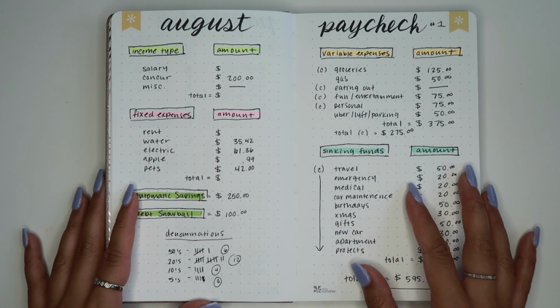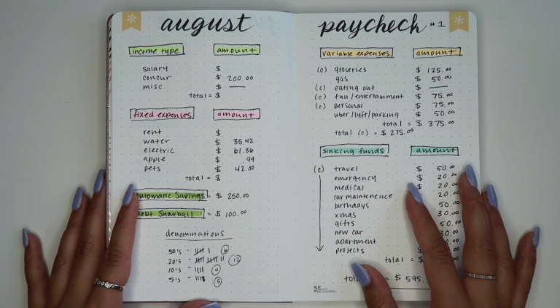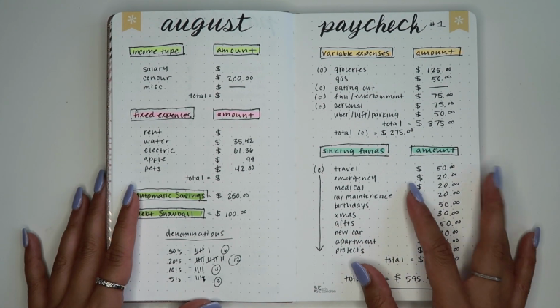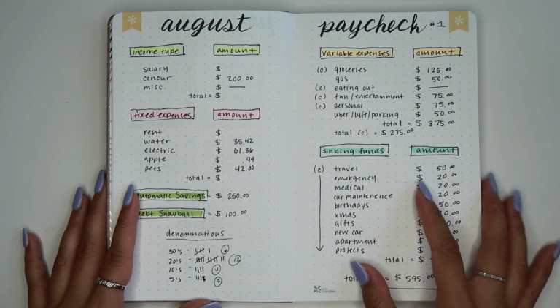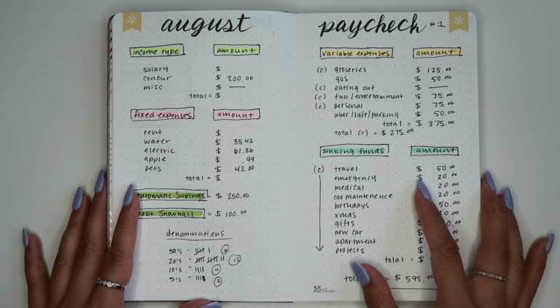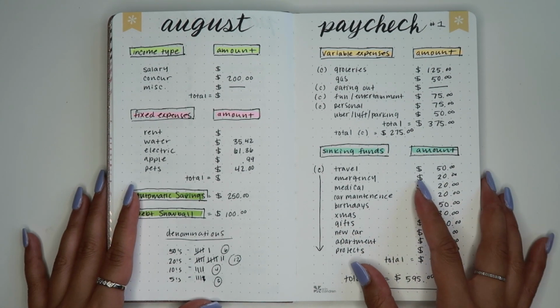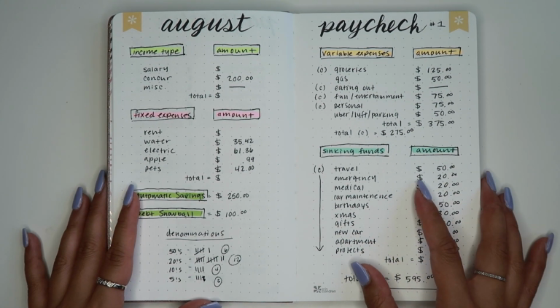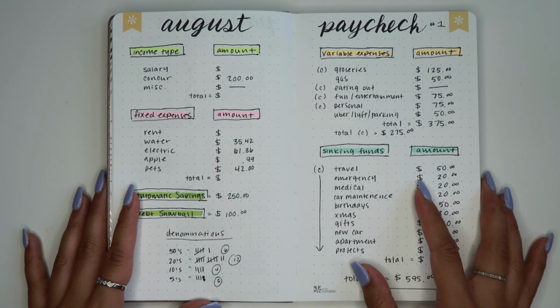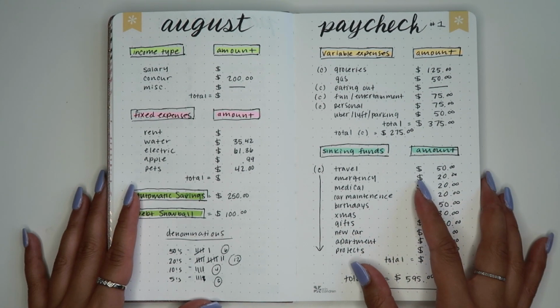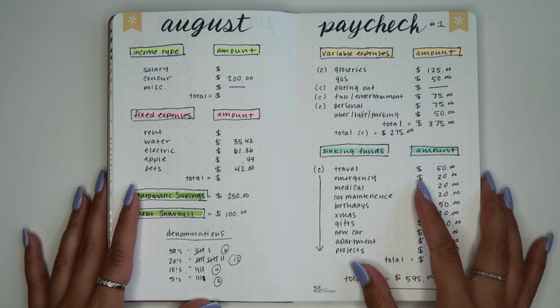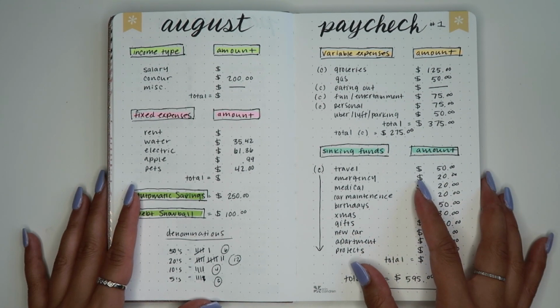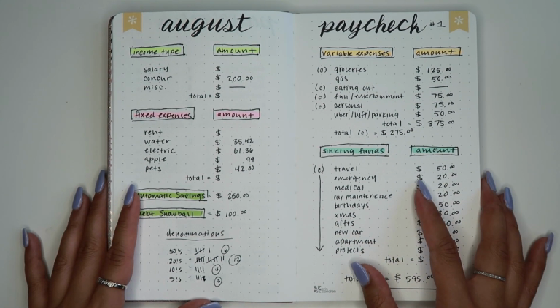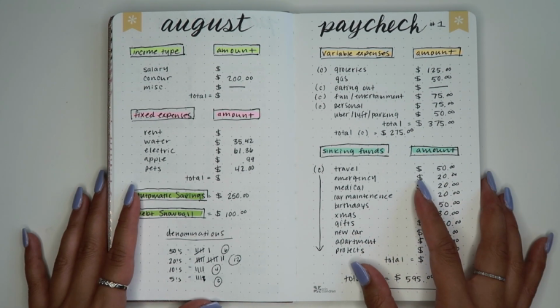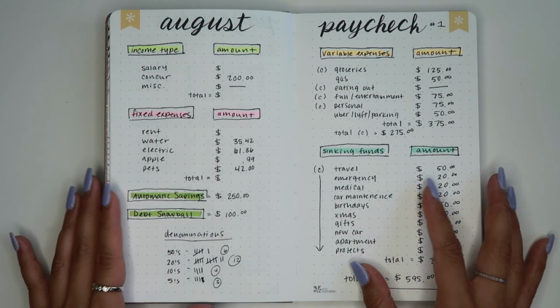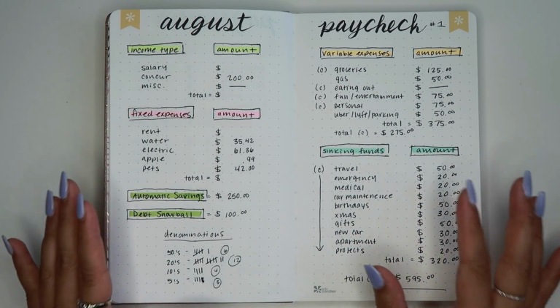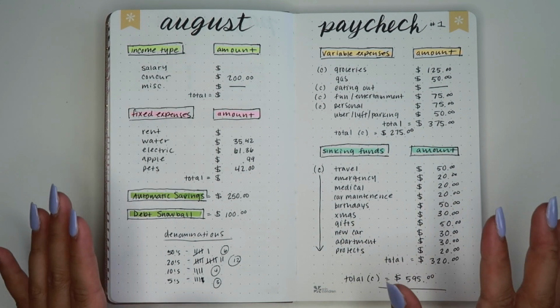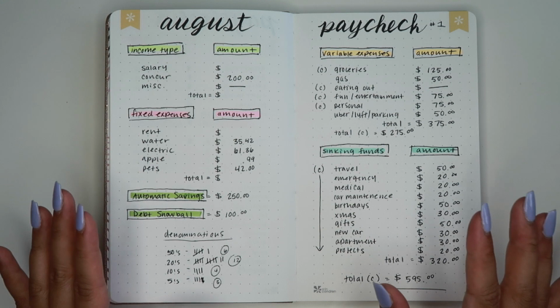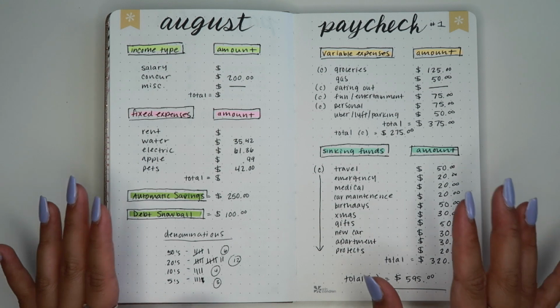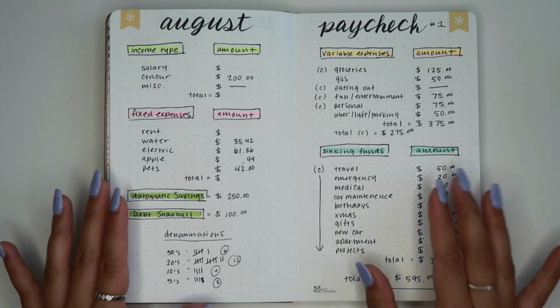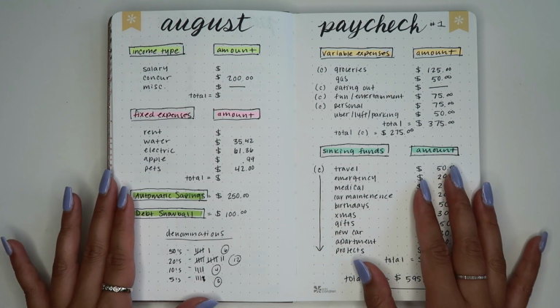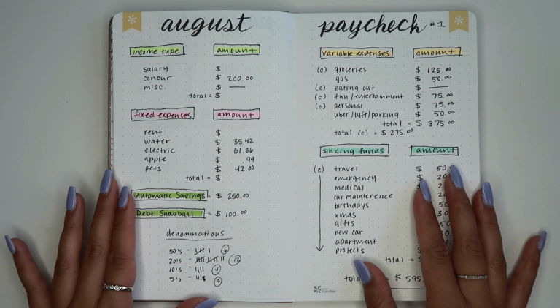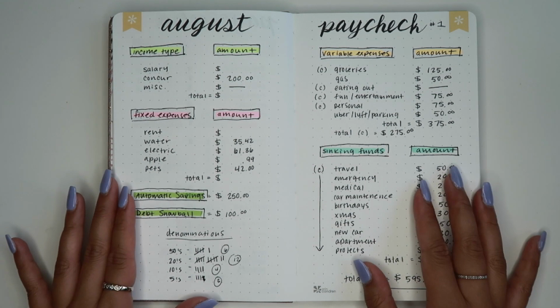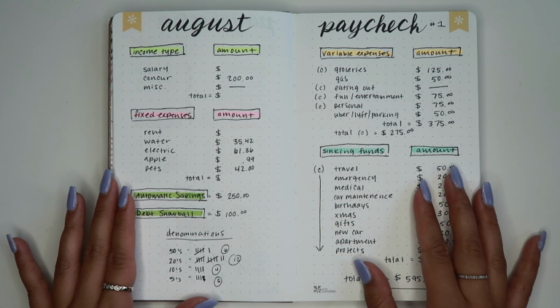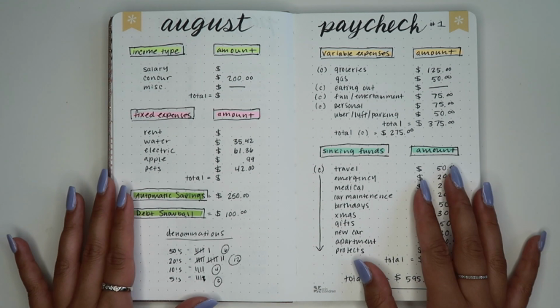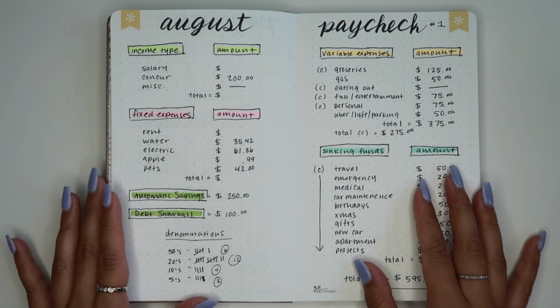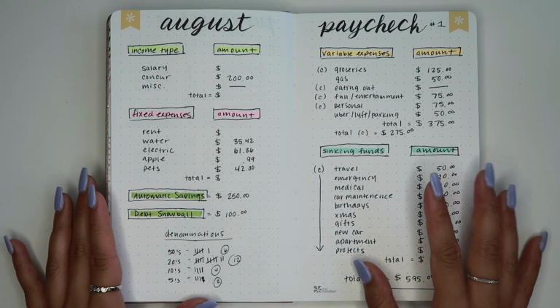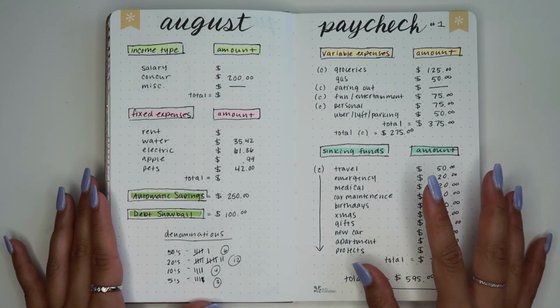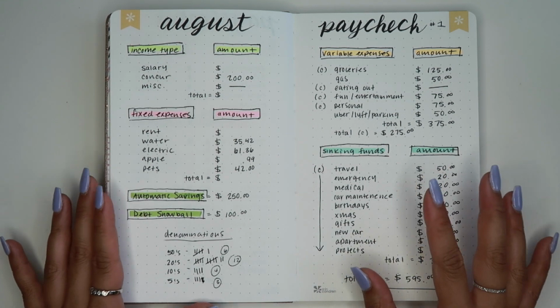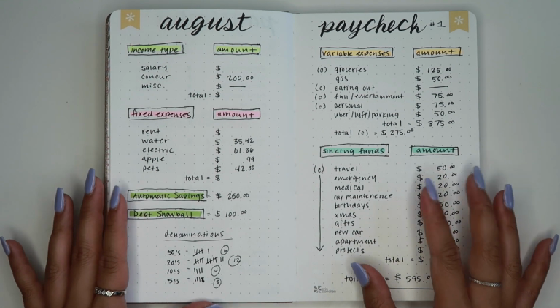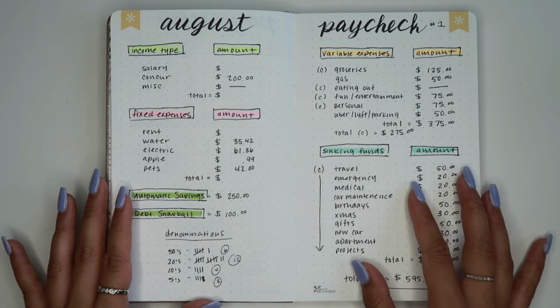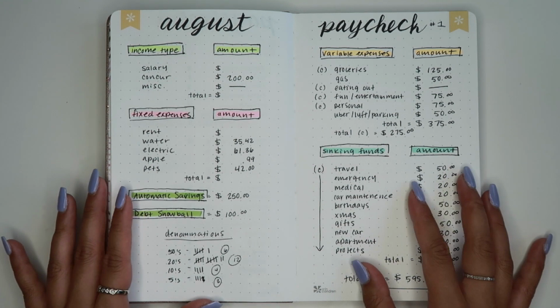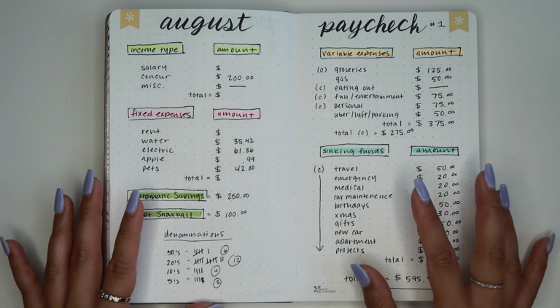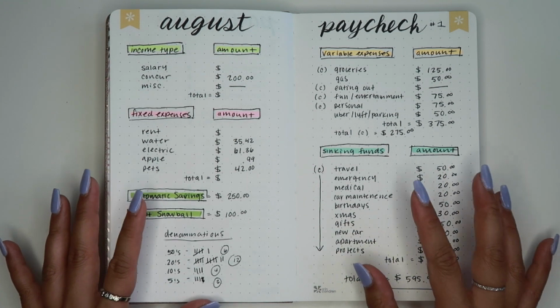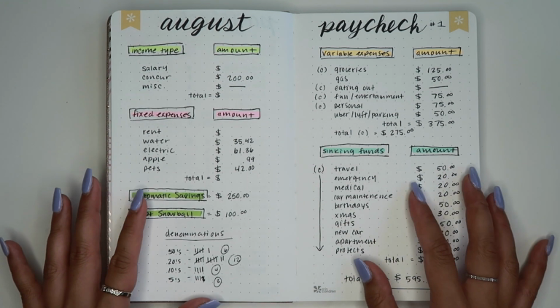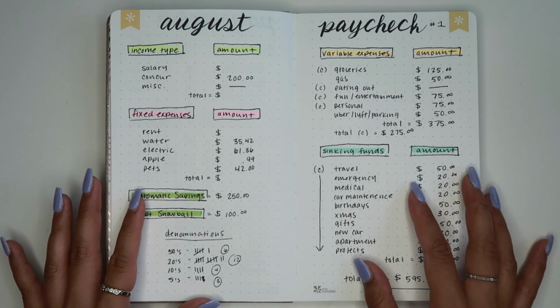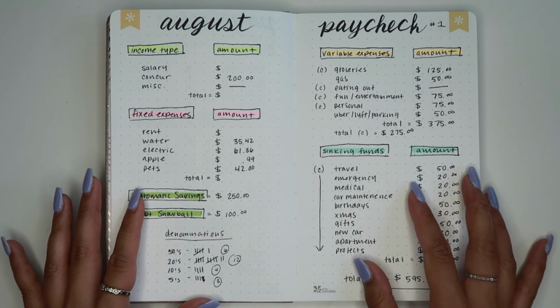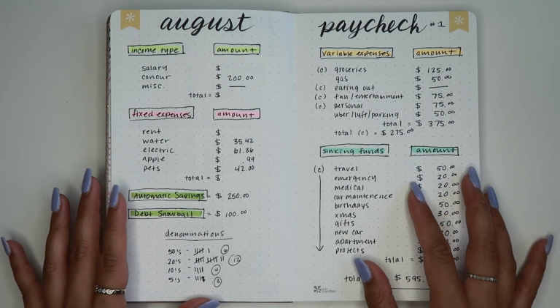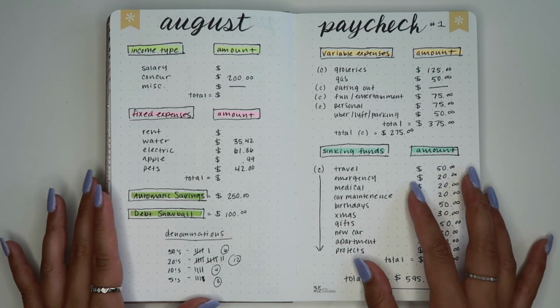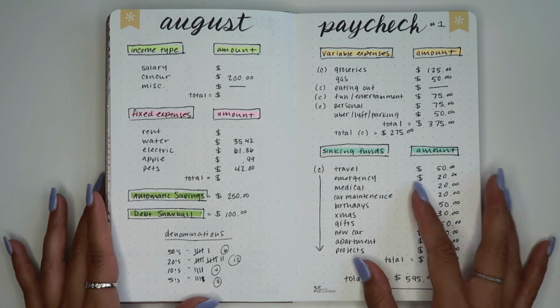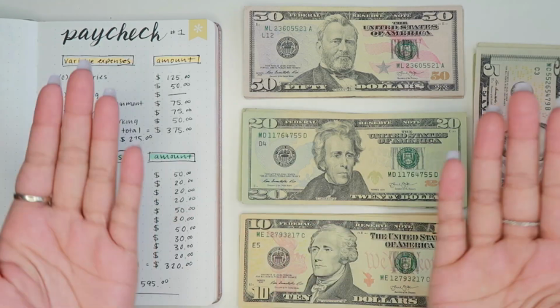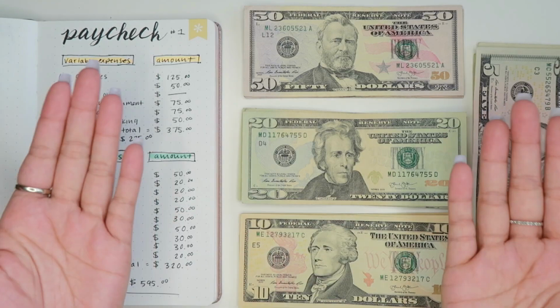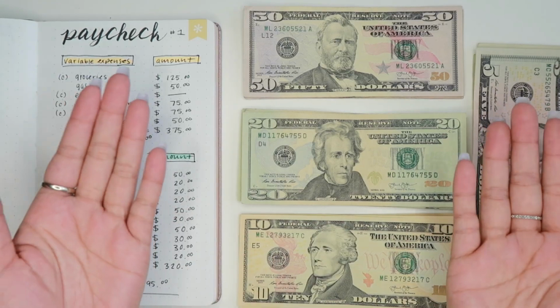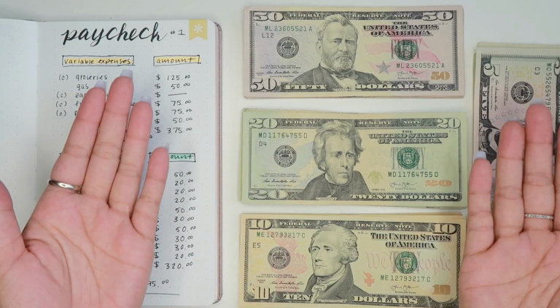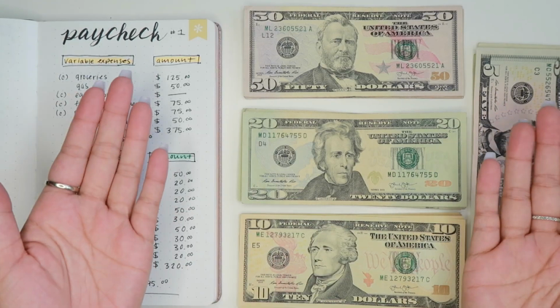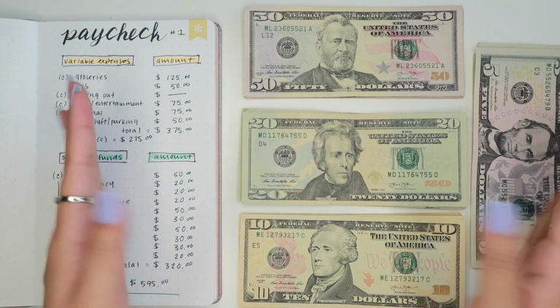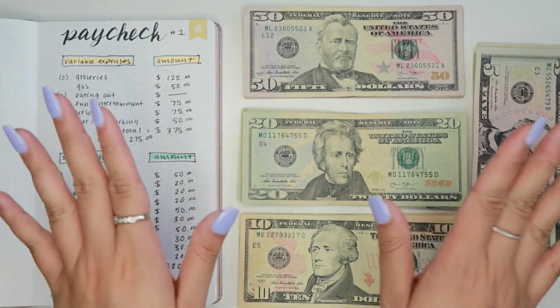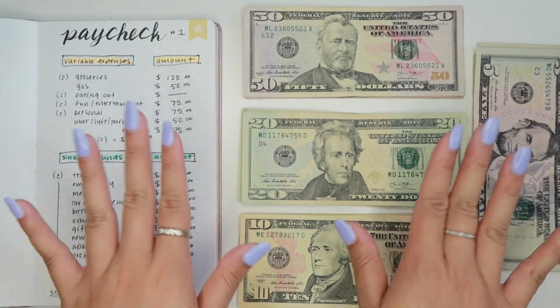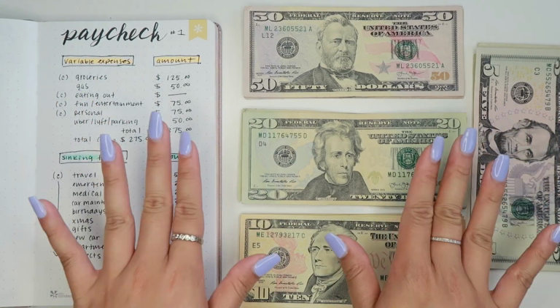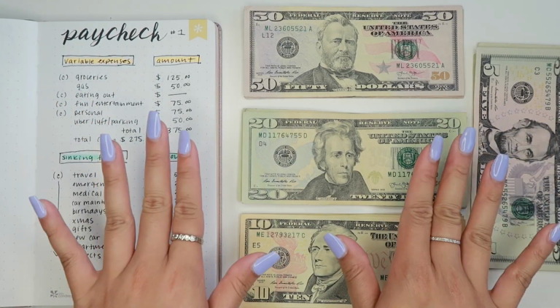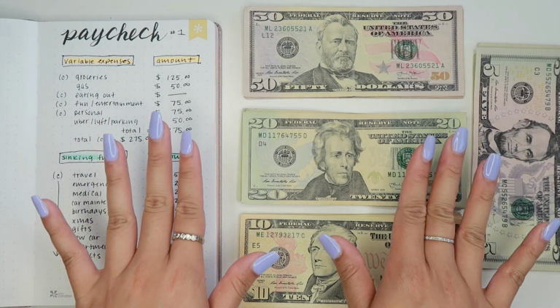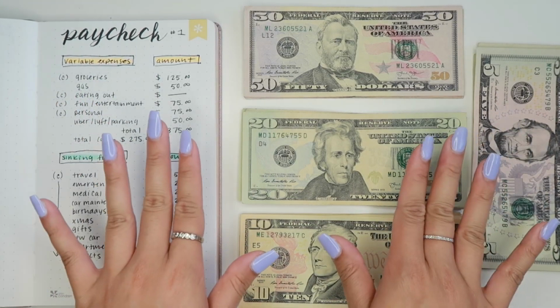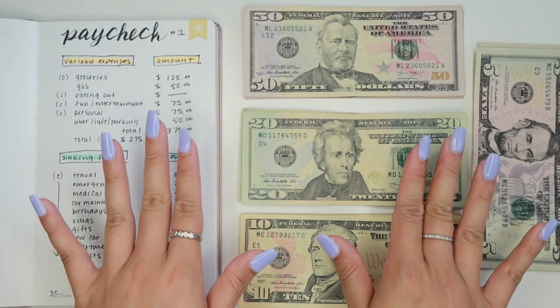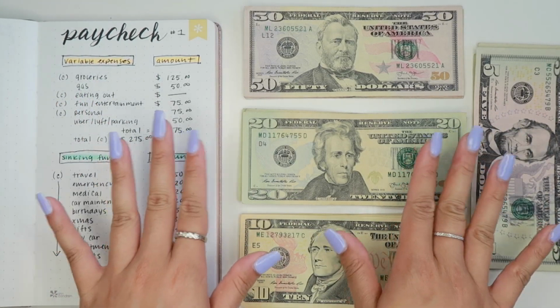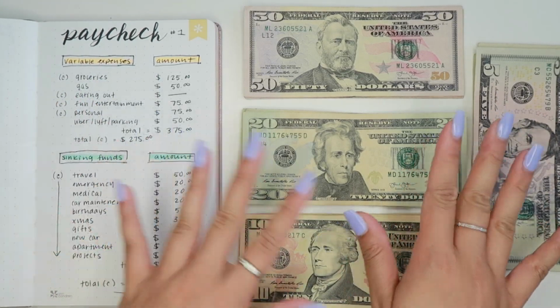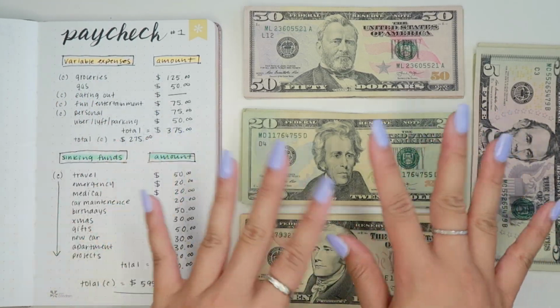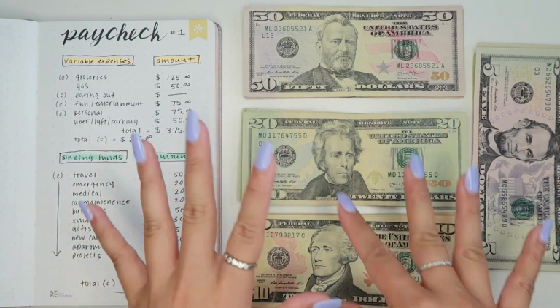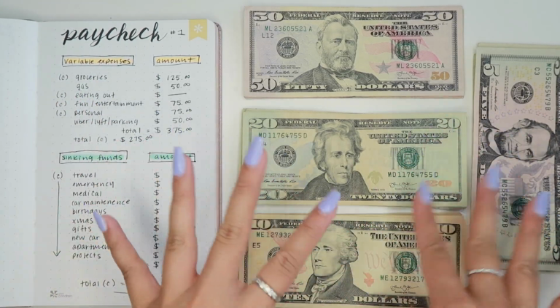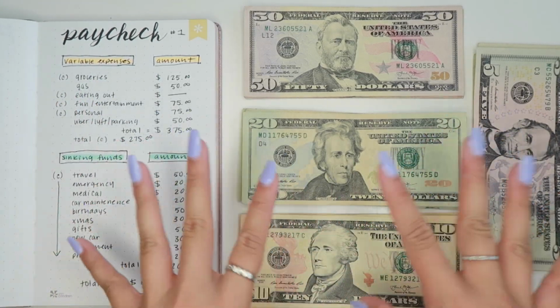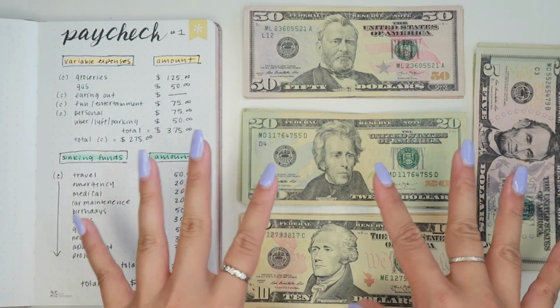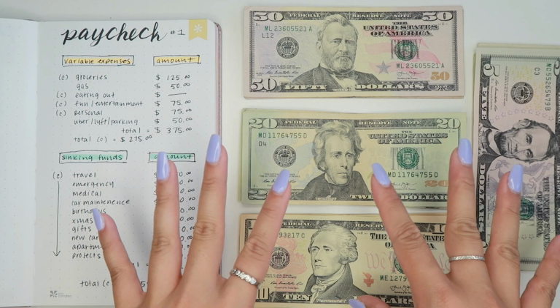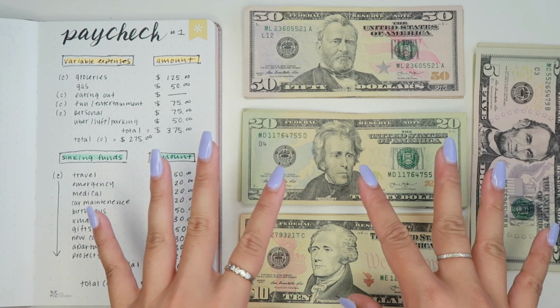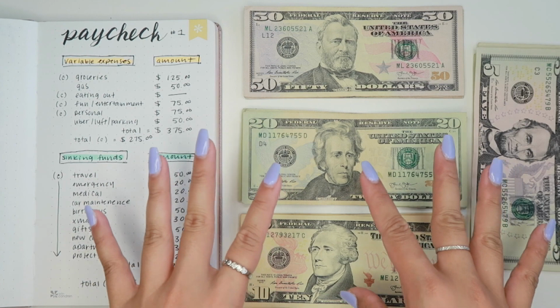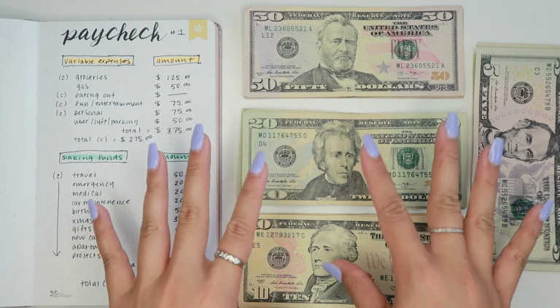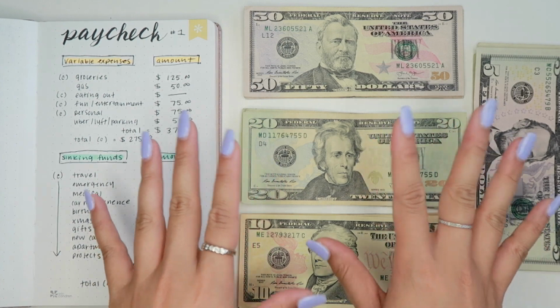So I'm going to head to the bank and stuff our cash envelopes. Alright you guys, we are back as you can see with our cash.